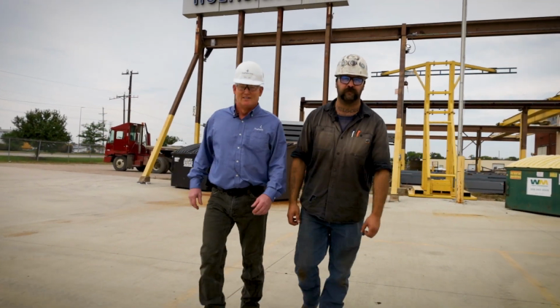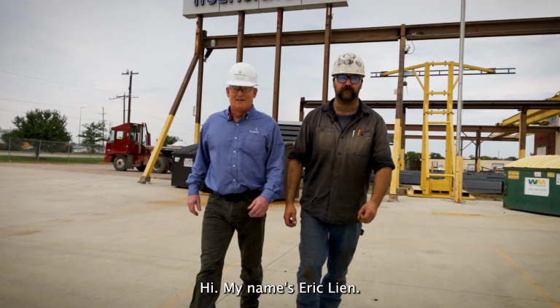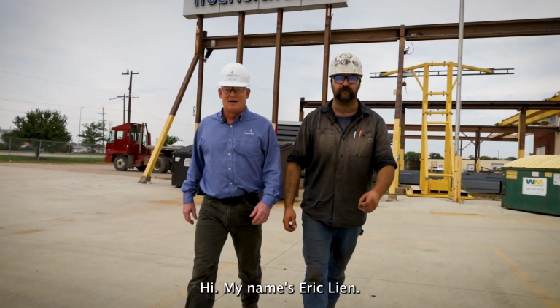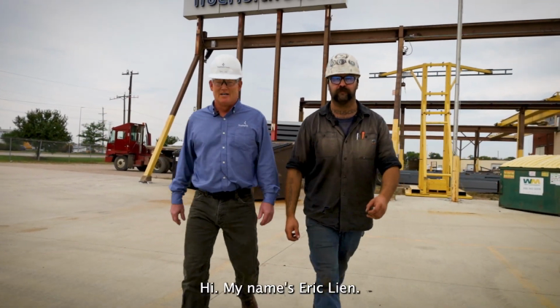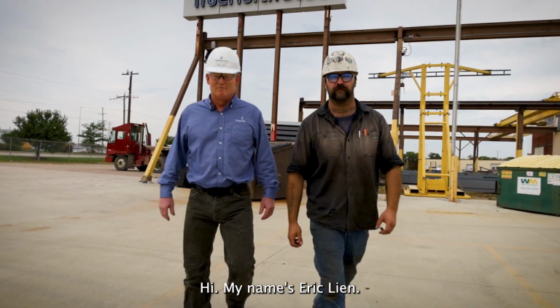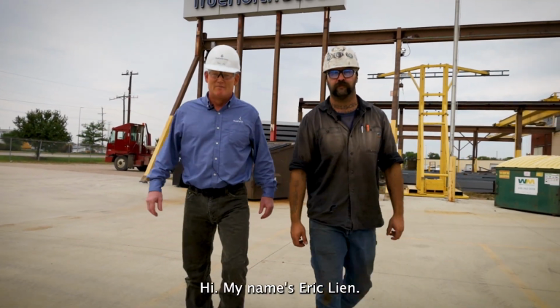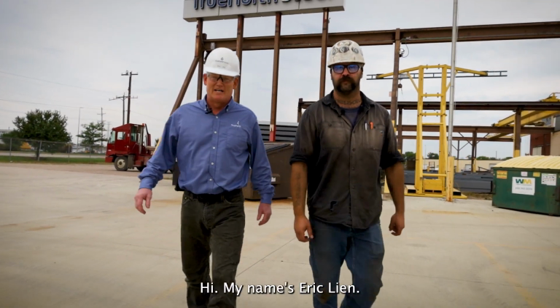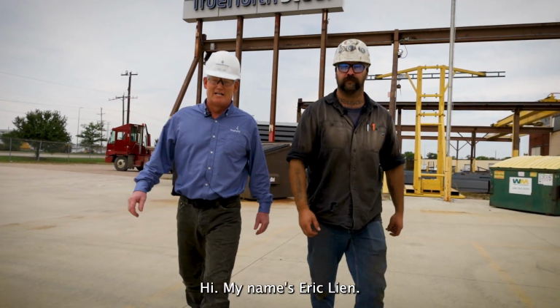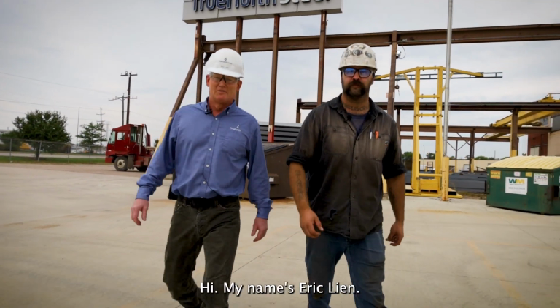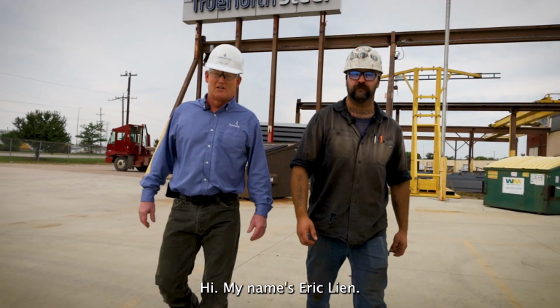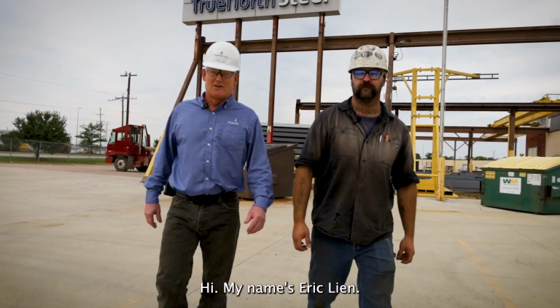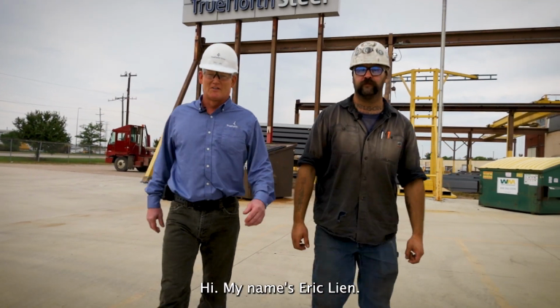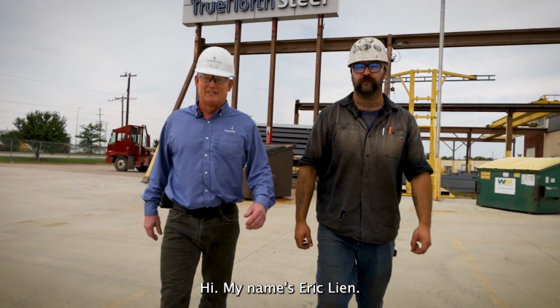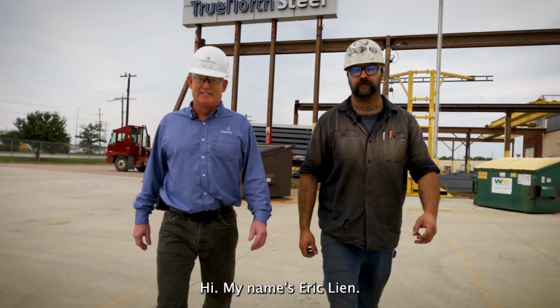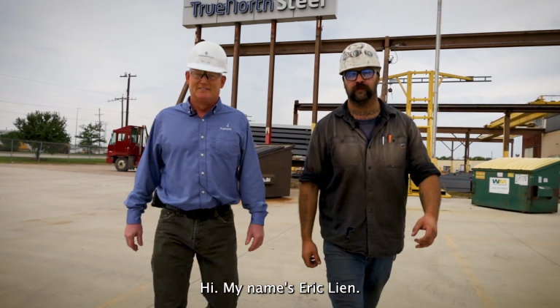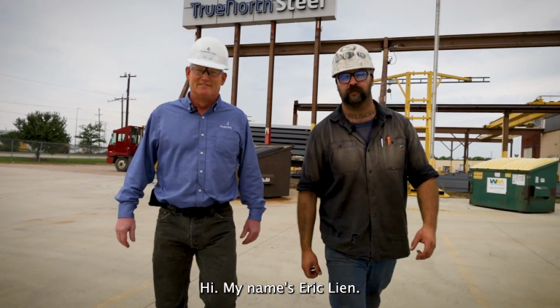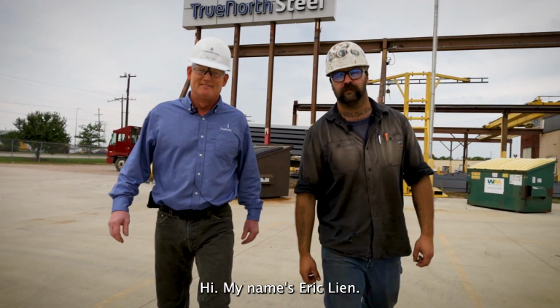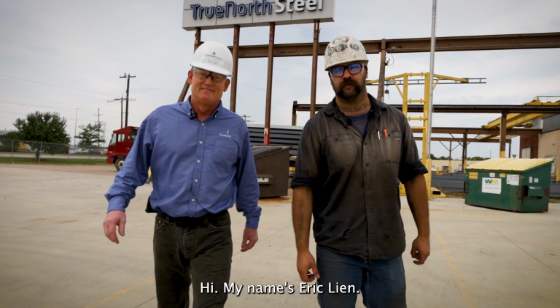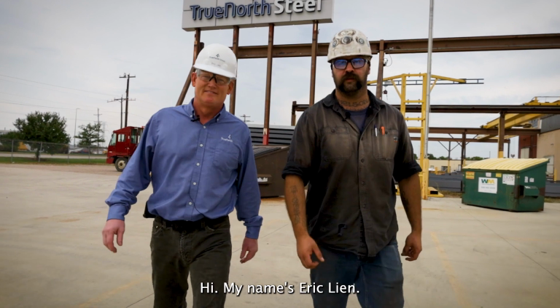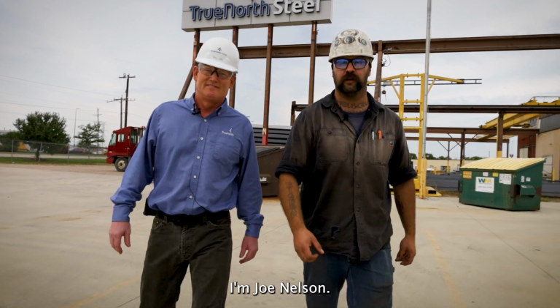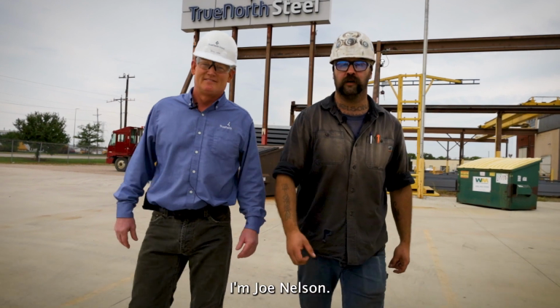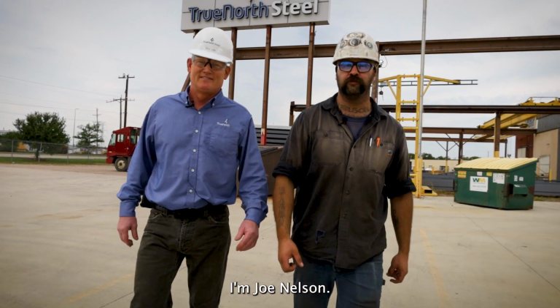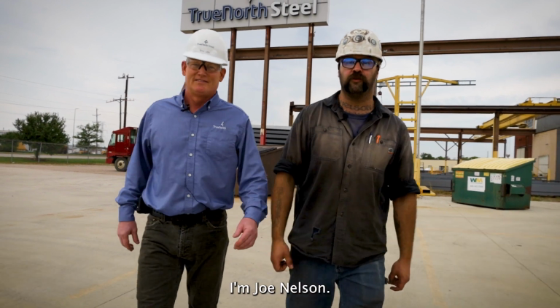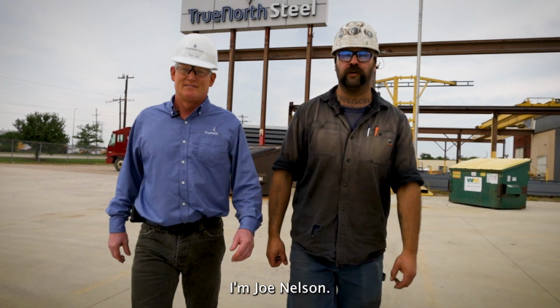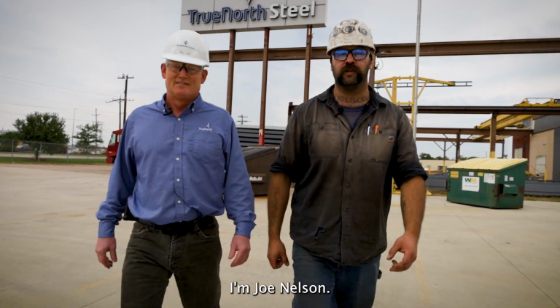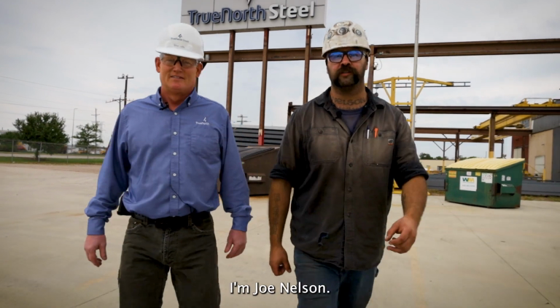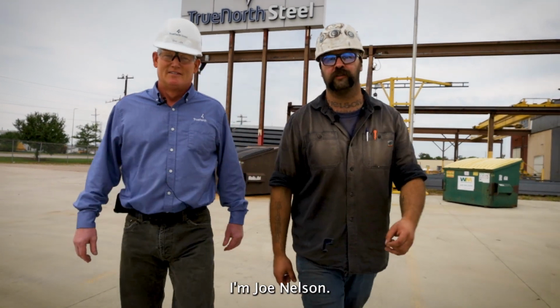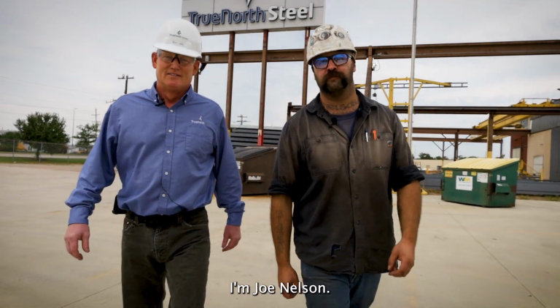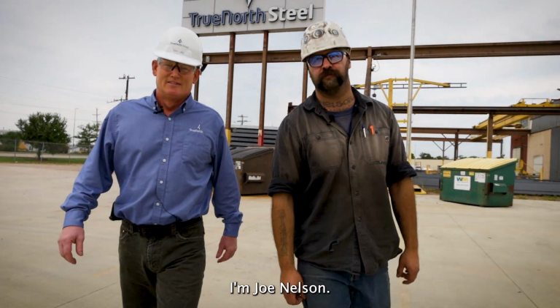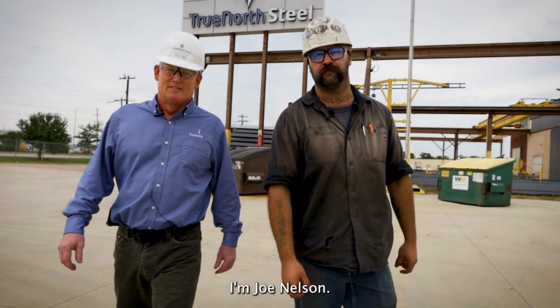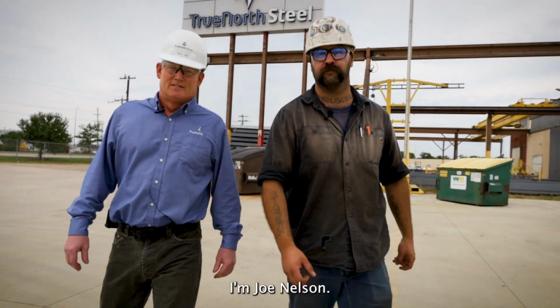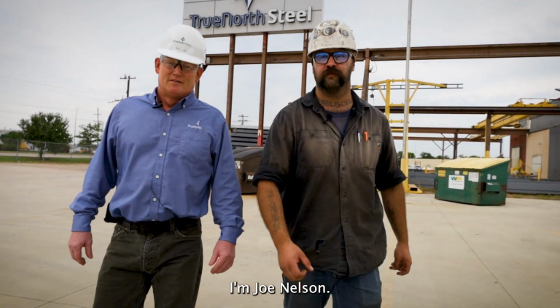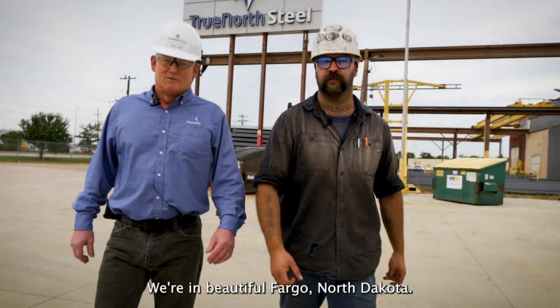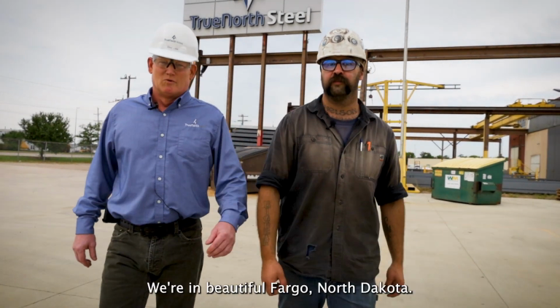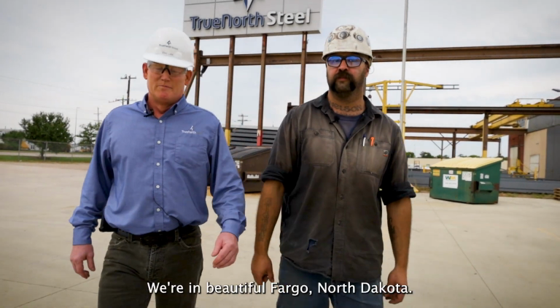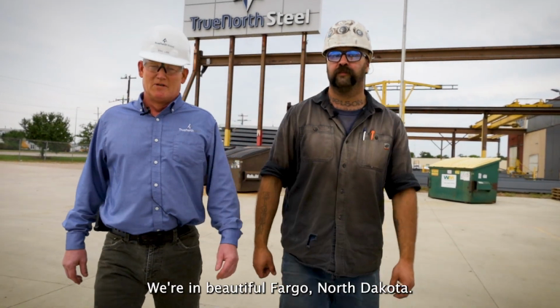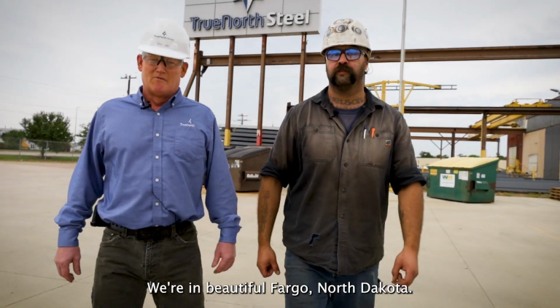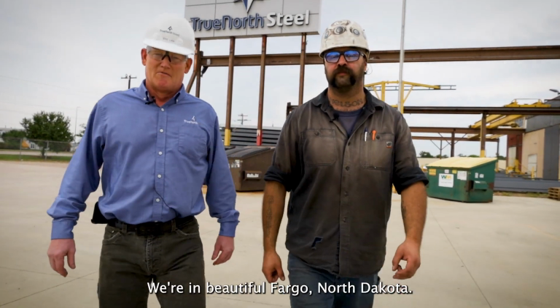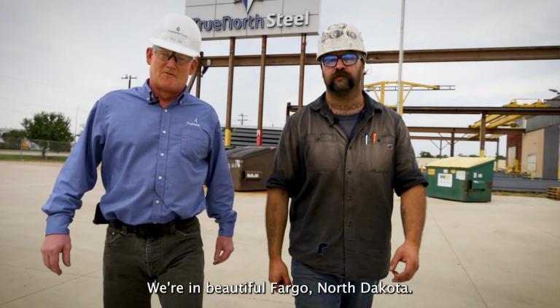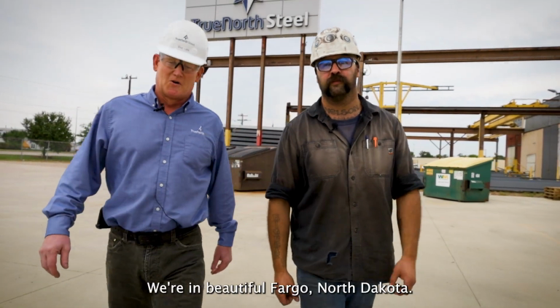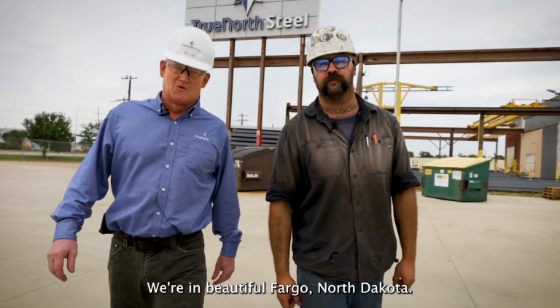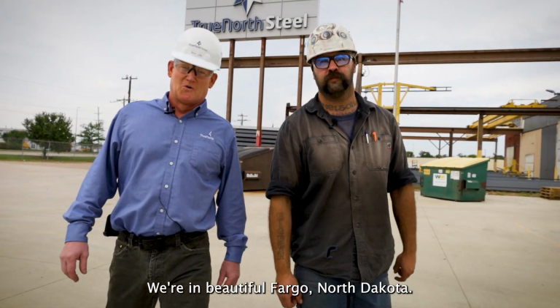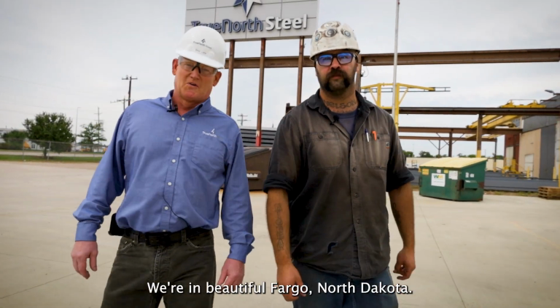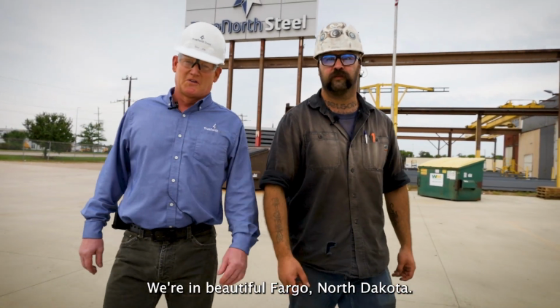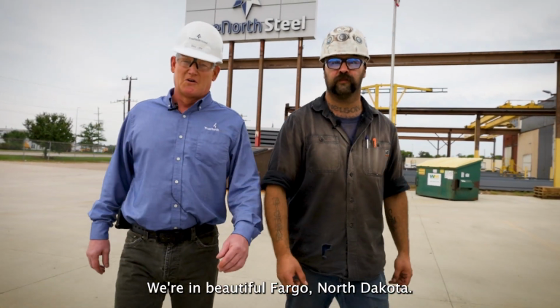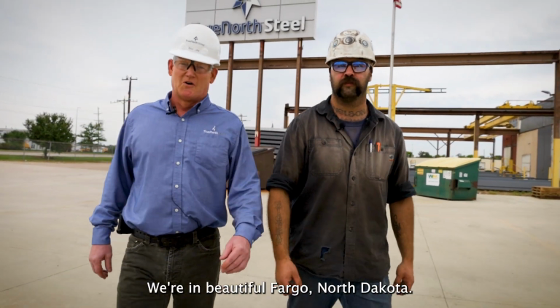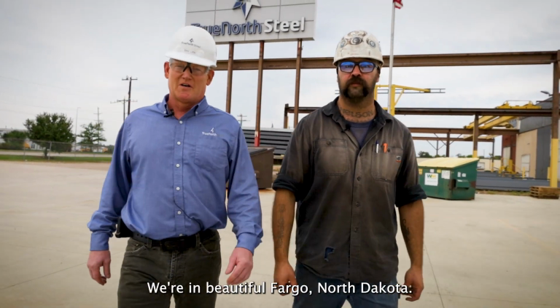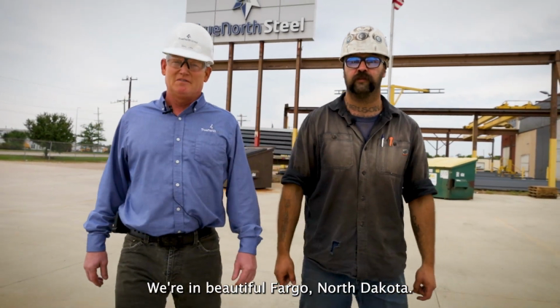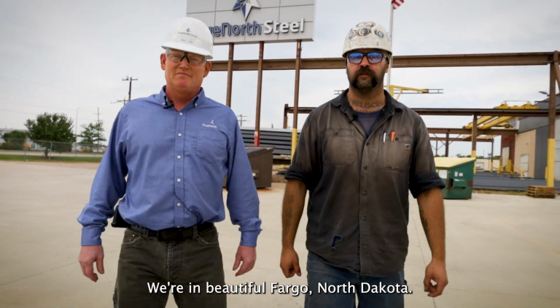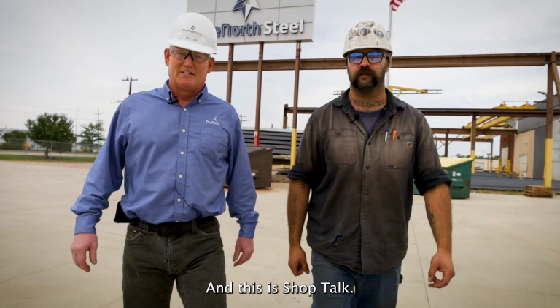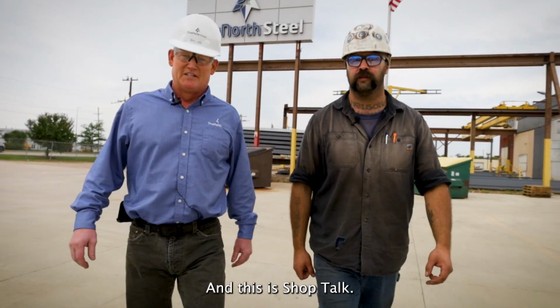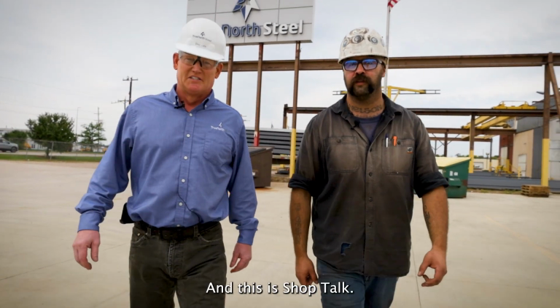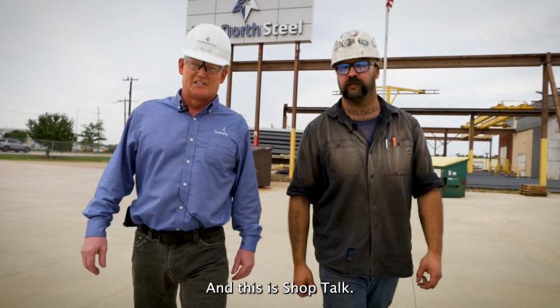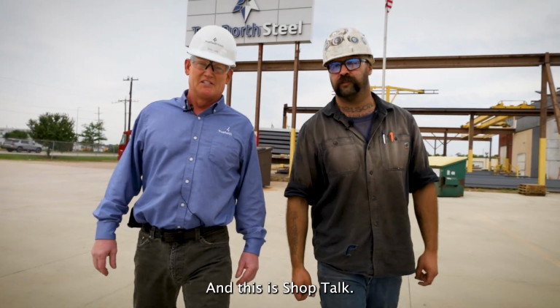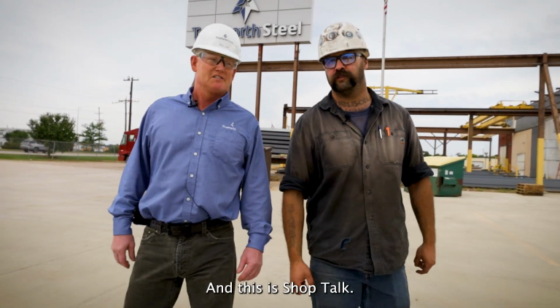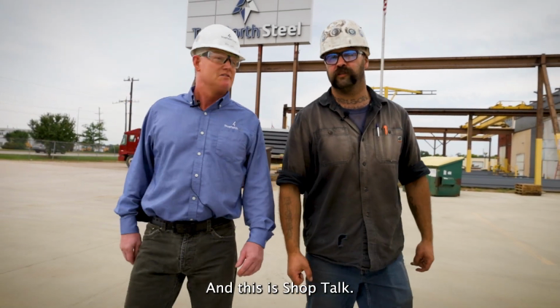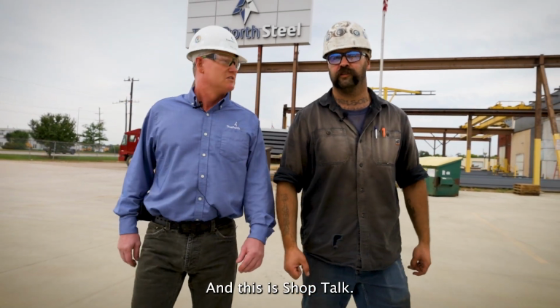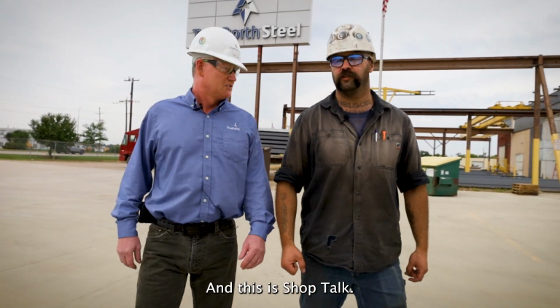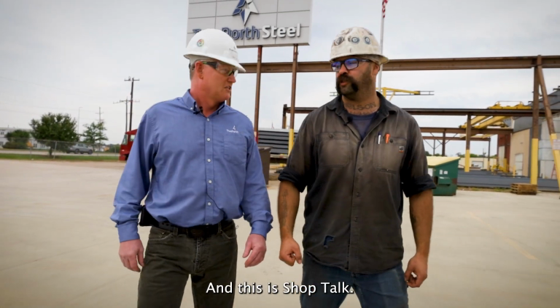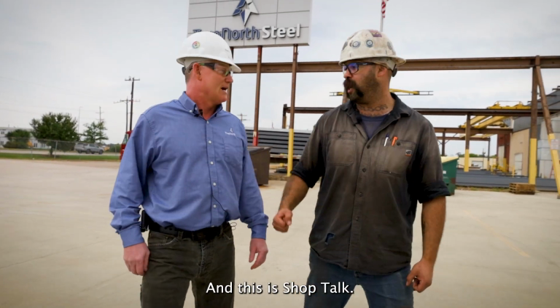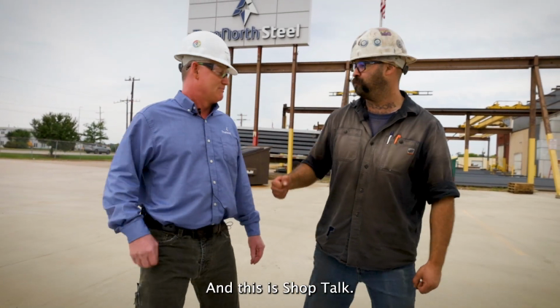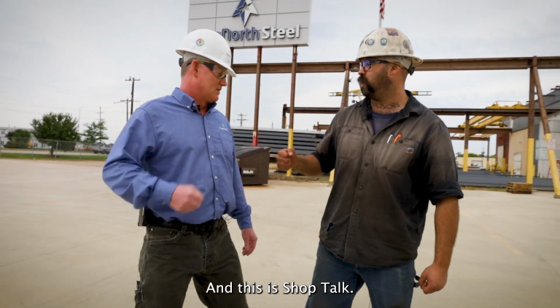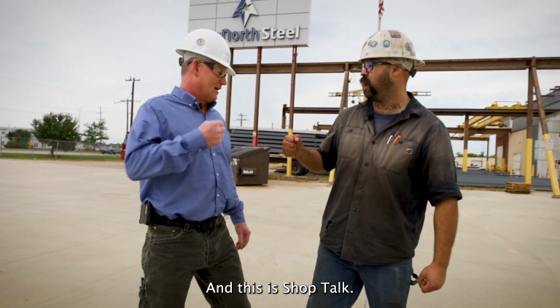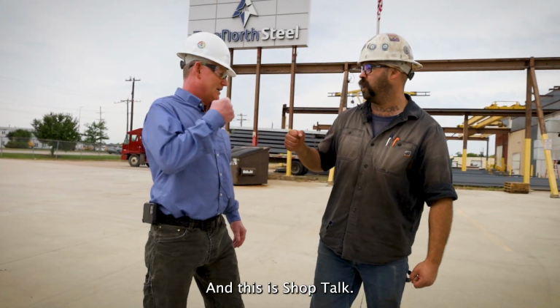Hi, my name's Eric Lean. I'm Joe Nelson. We're in beautiful Fargo, North Dakota, and this is Shop Talk.